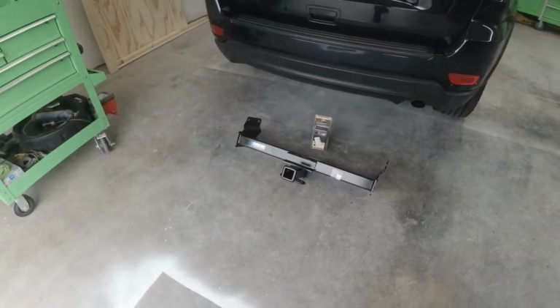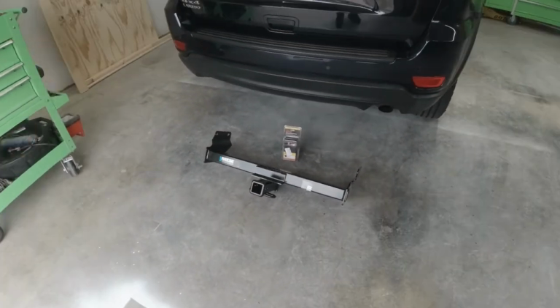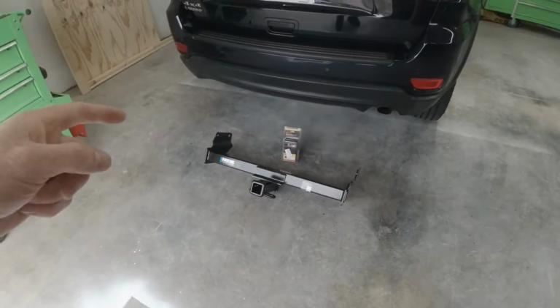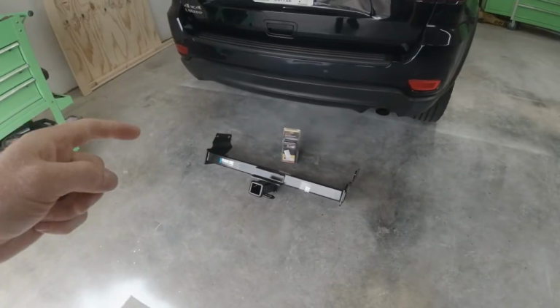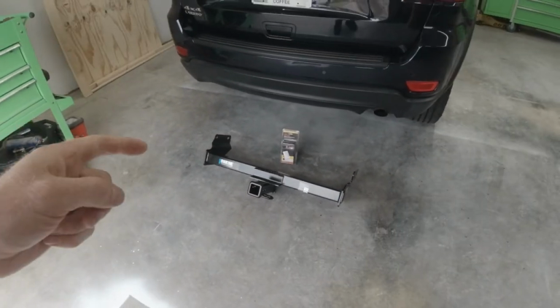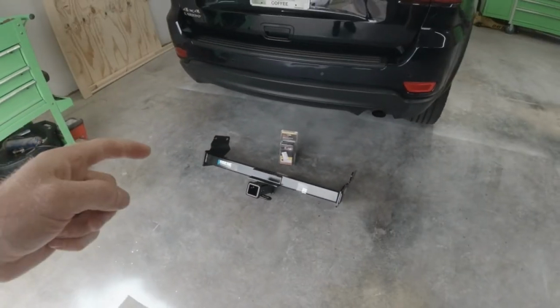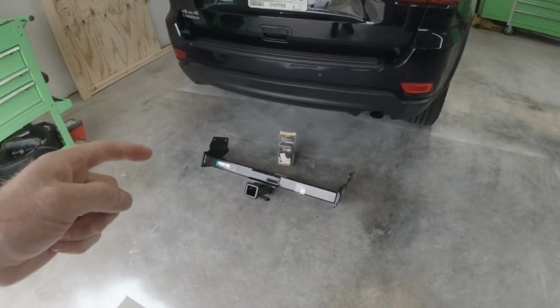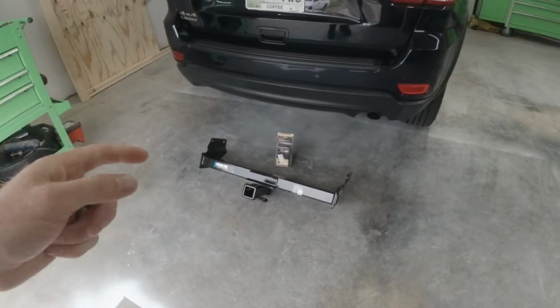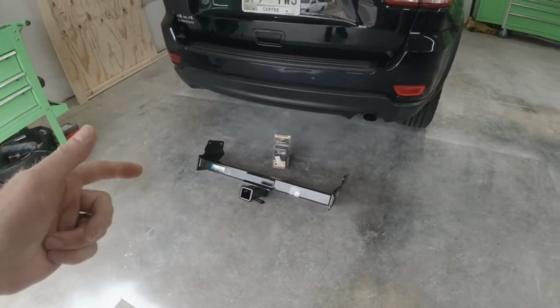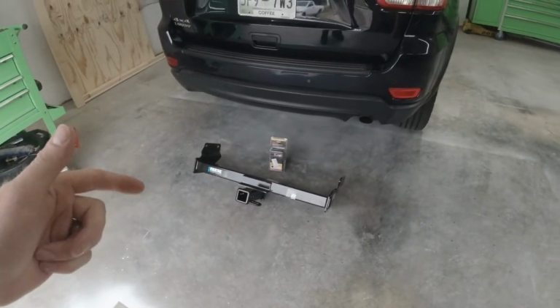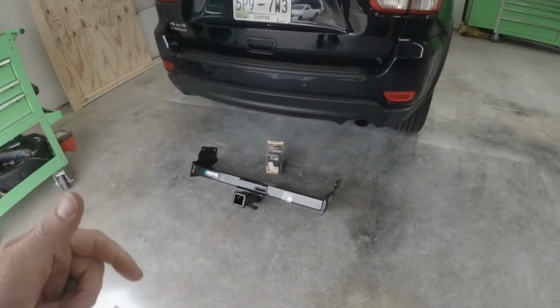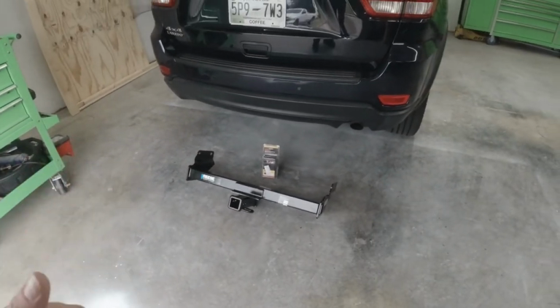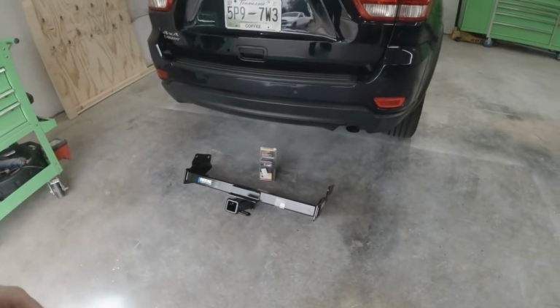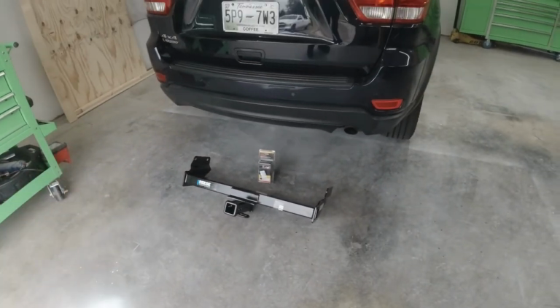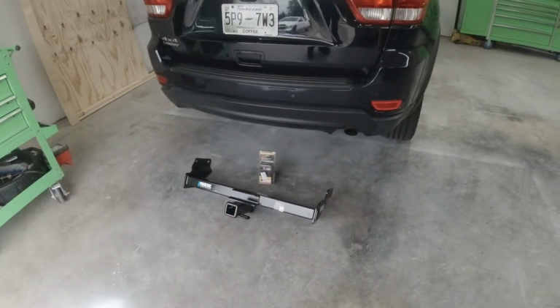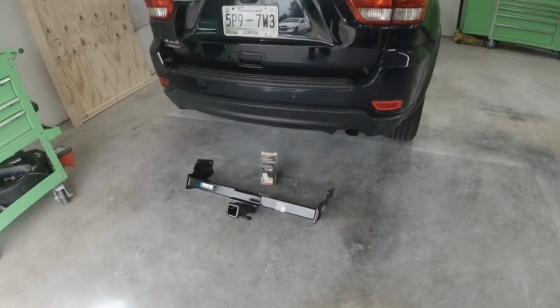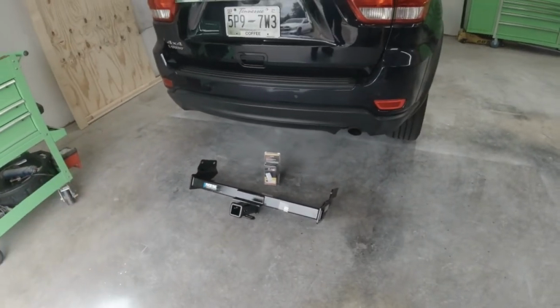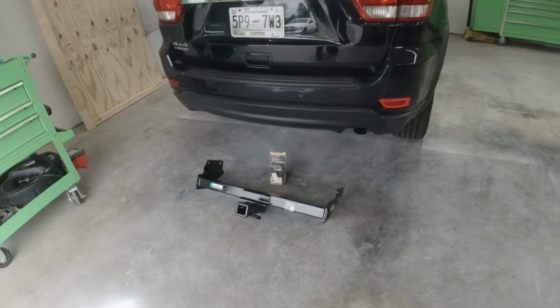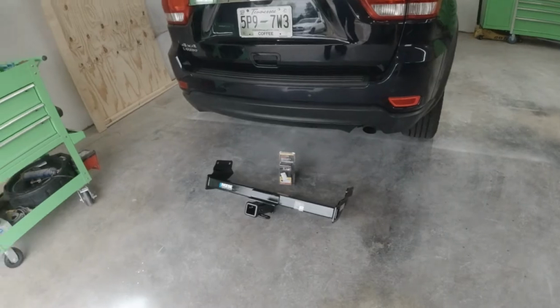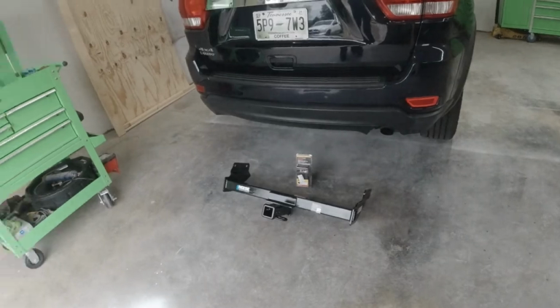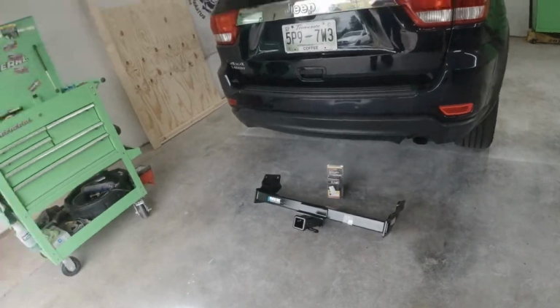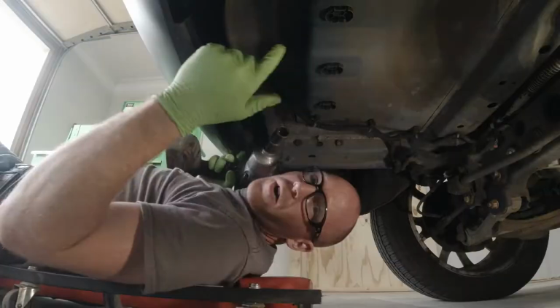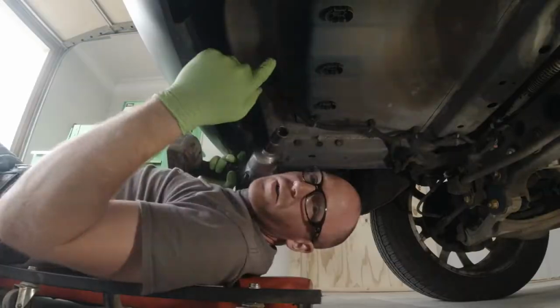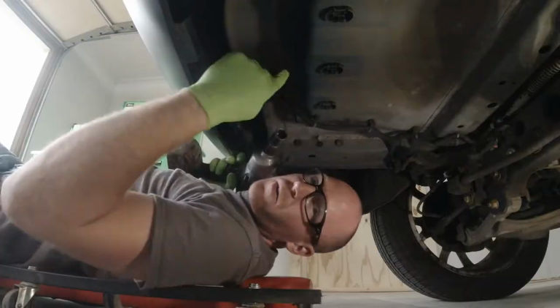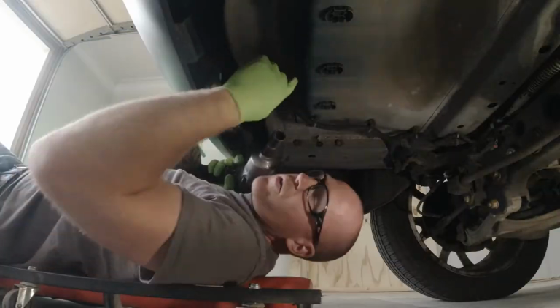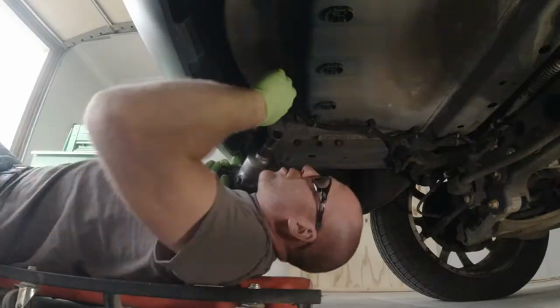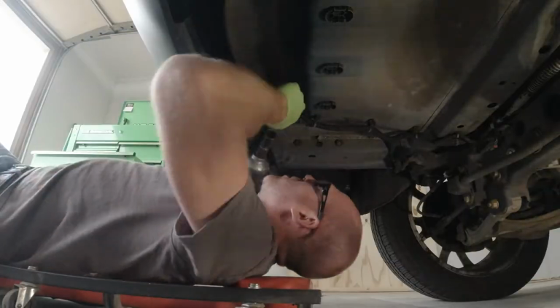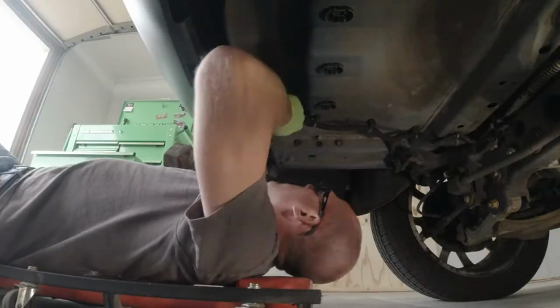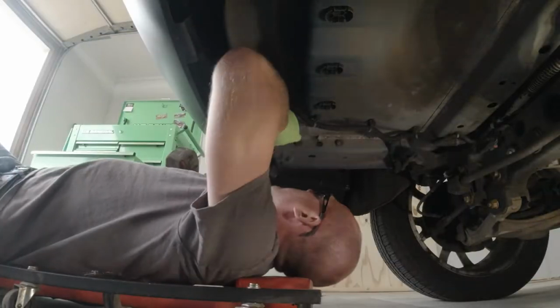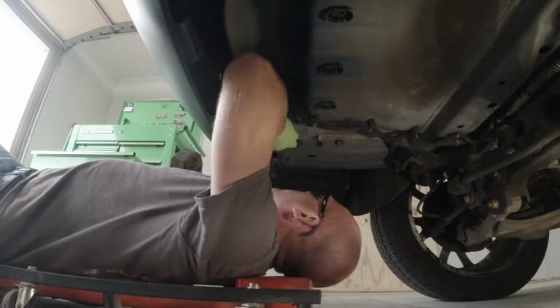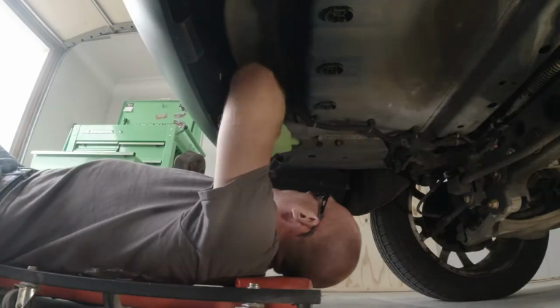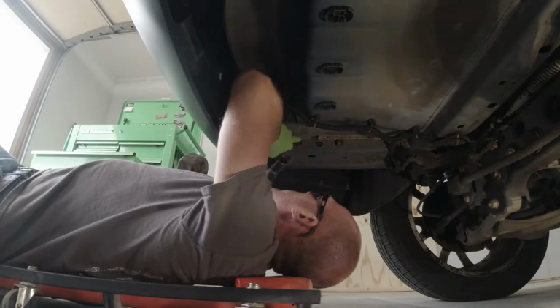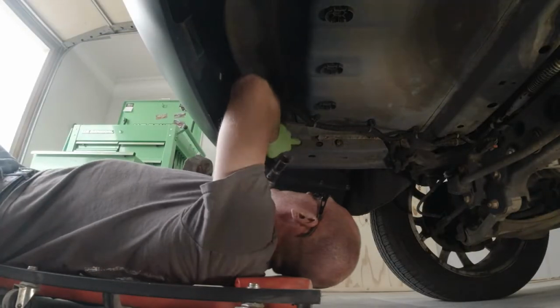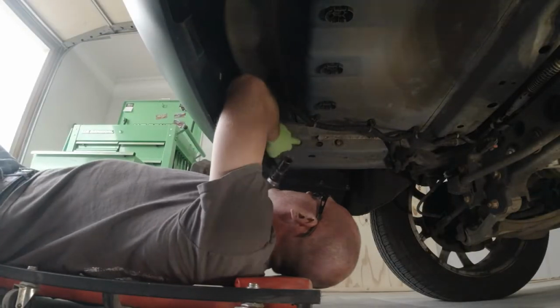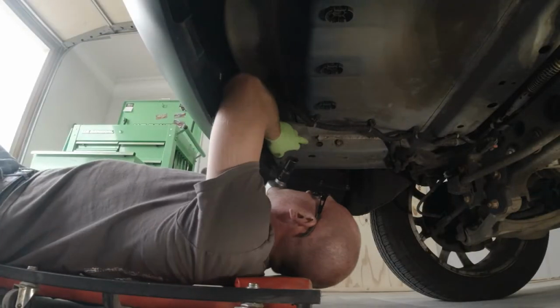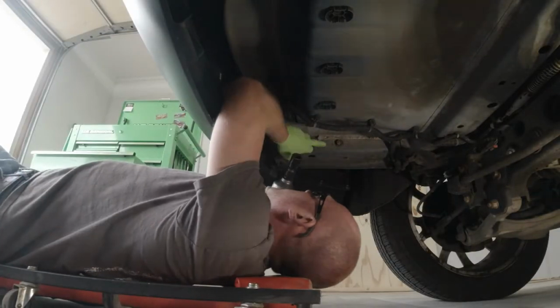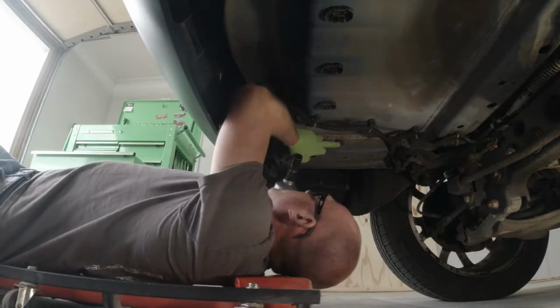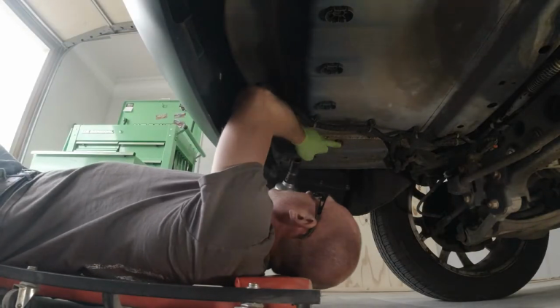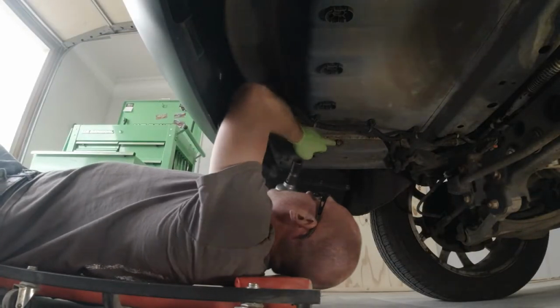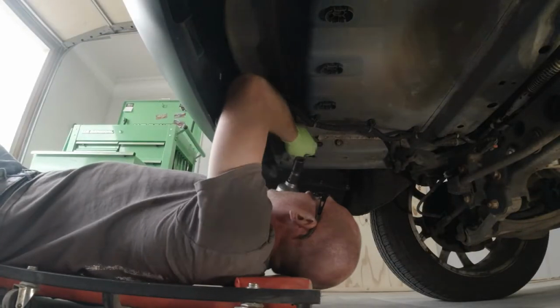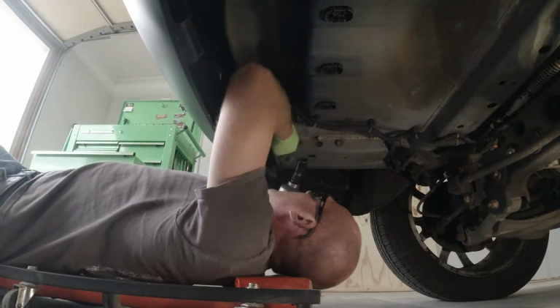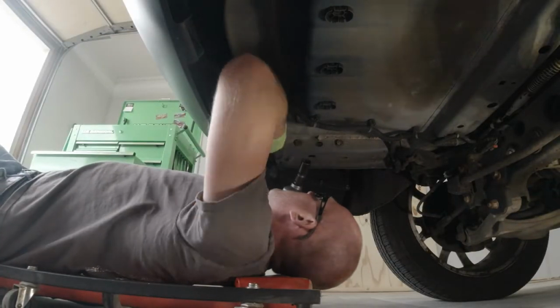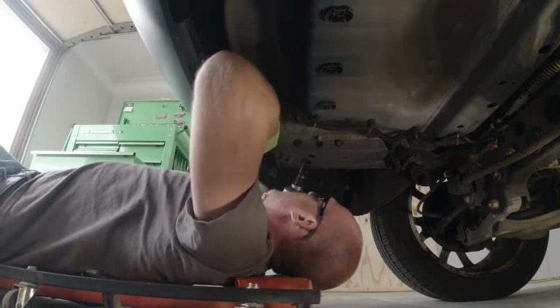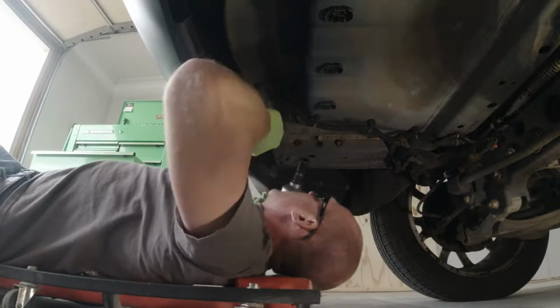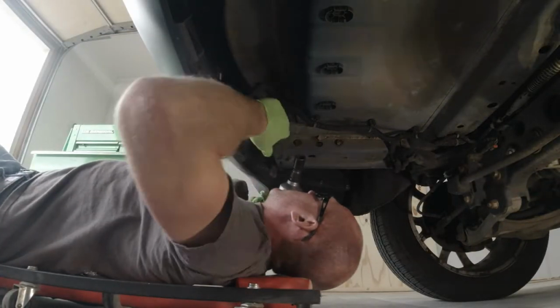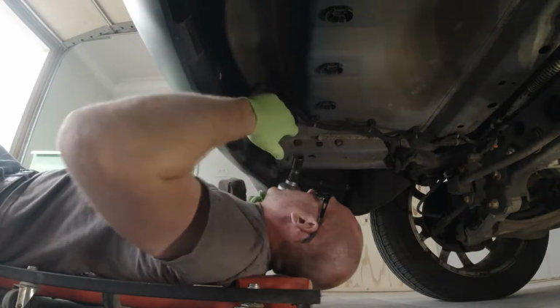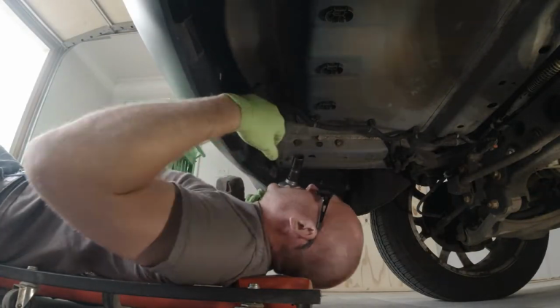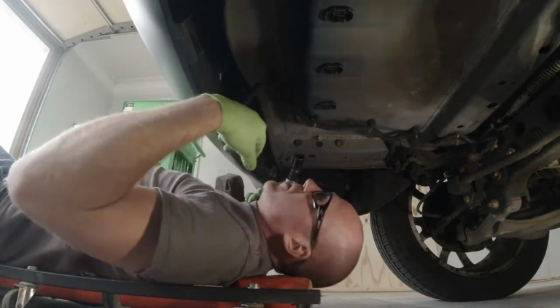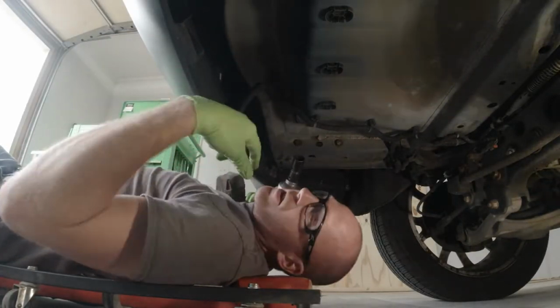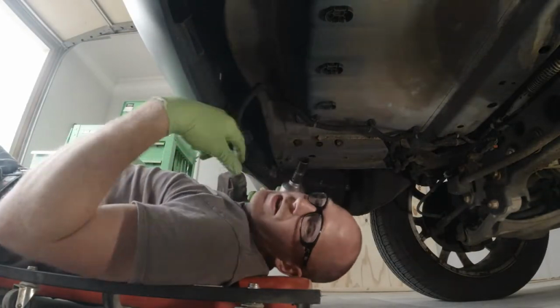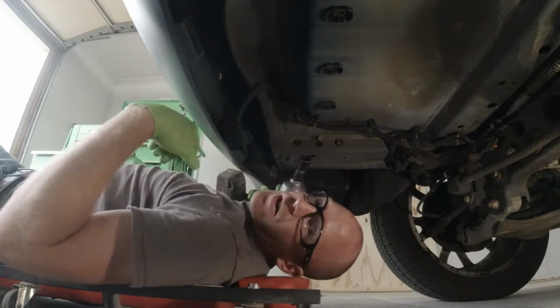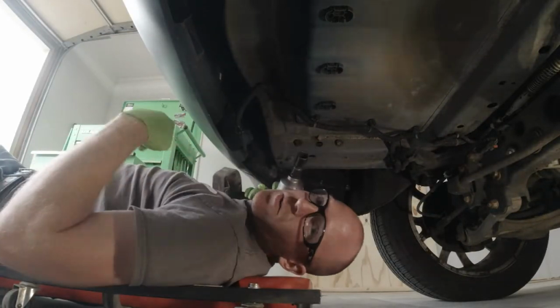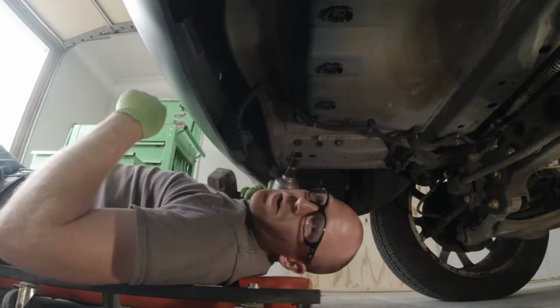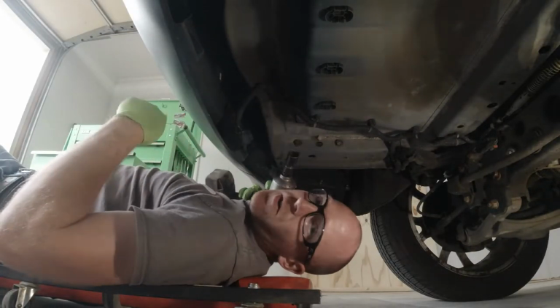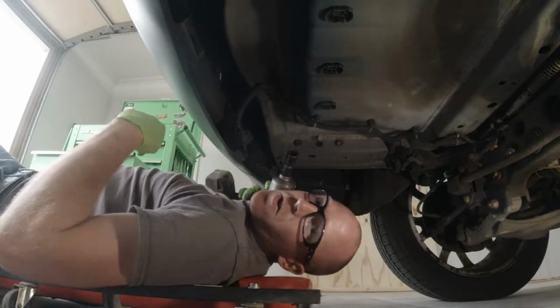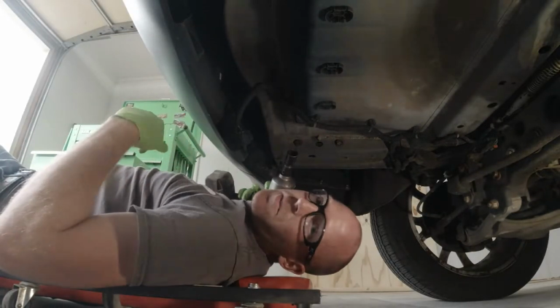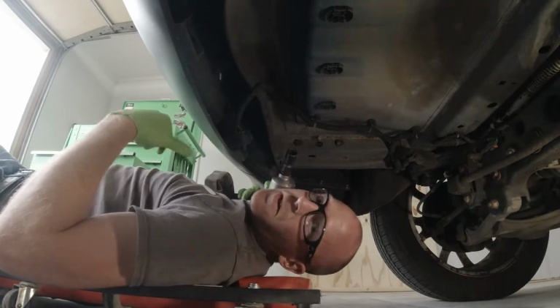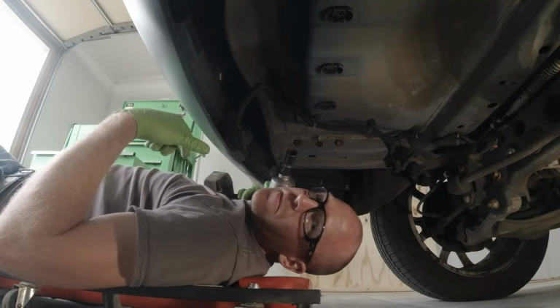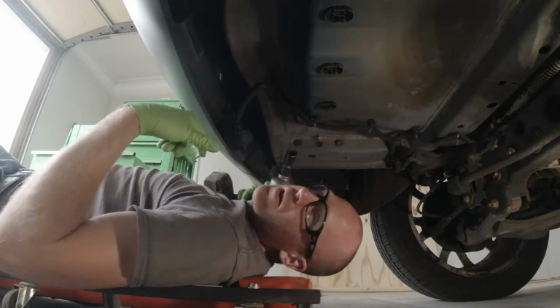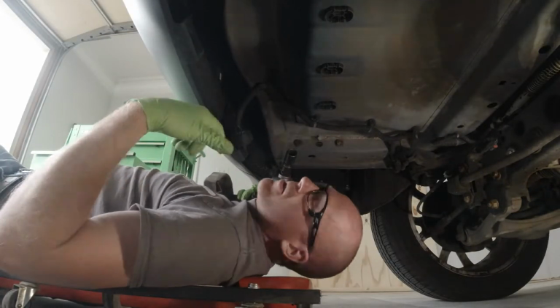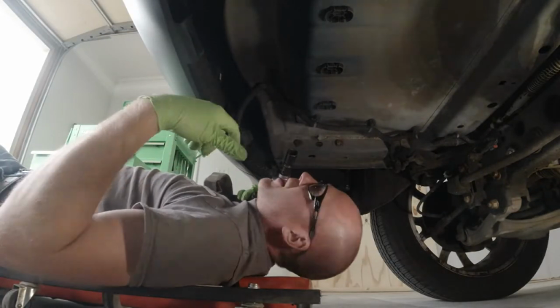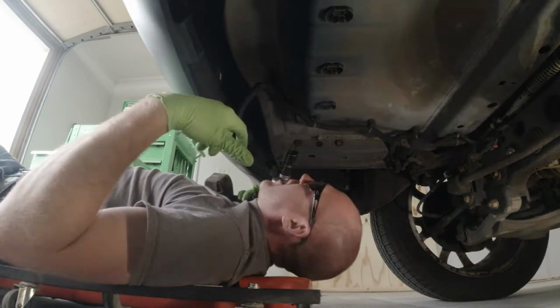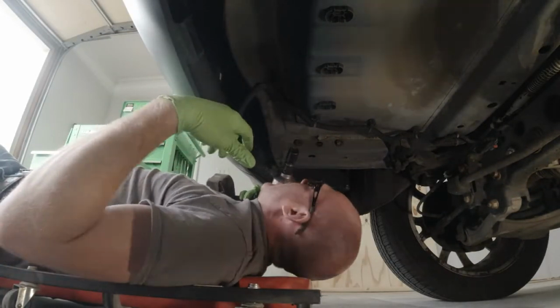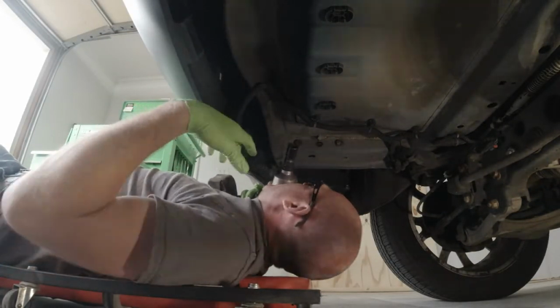It's going to be a nice clean look and it's going to be functional. I will leave the part numbers and links to where you can buy these on Amazon in the description down below. So we're going to go ahead, get started, and install the hitch. First we'll remove the four bolts with an impact wrench and a 21 millimeter socket.